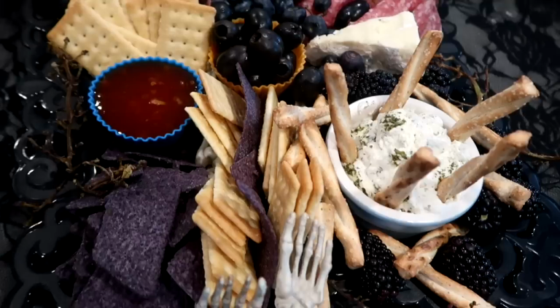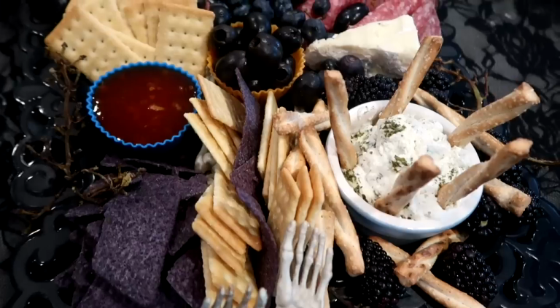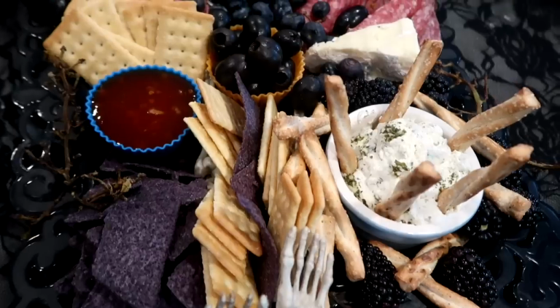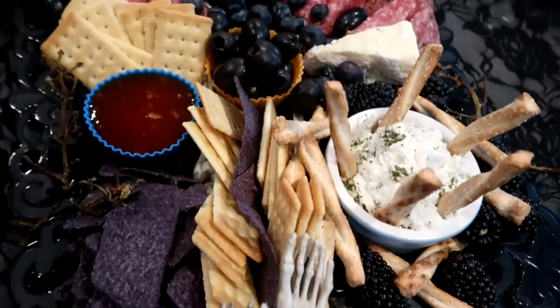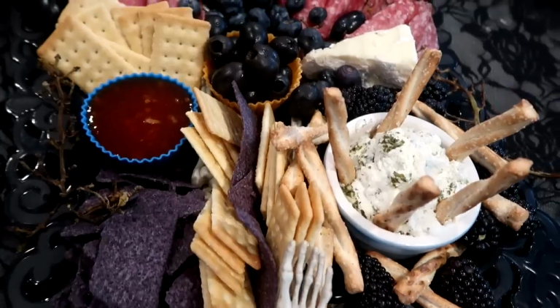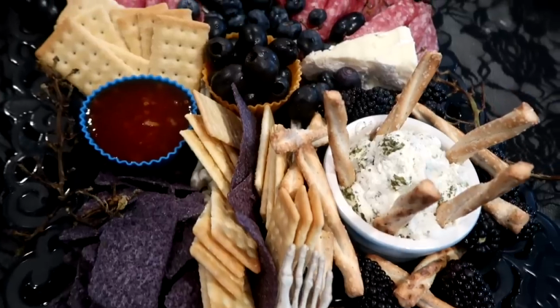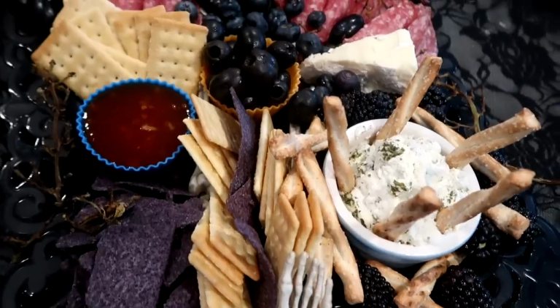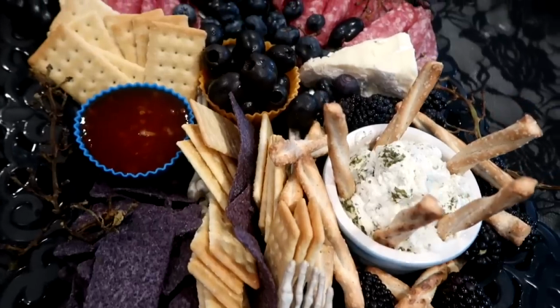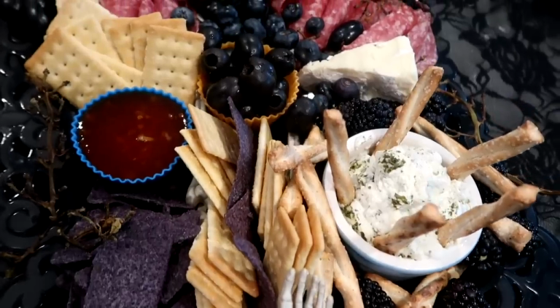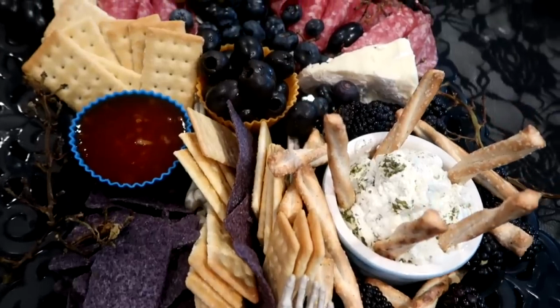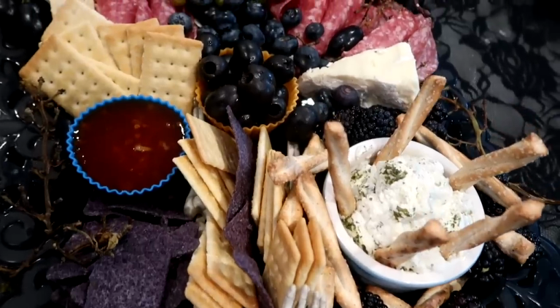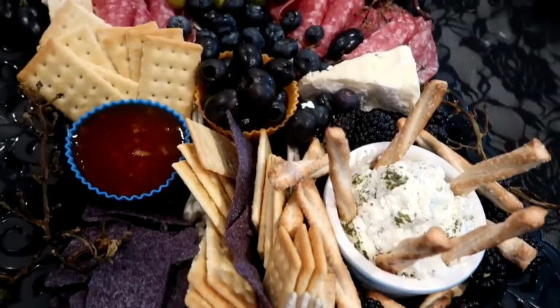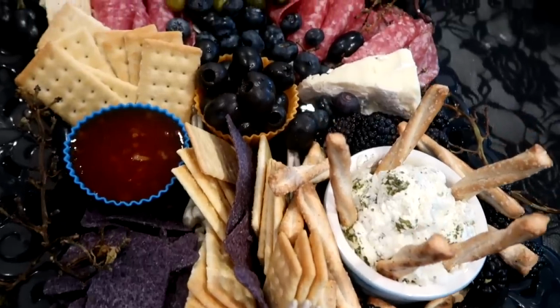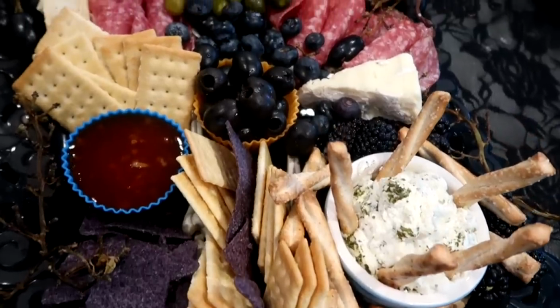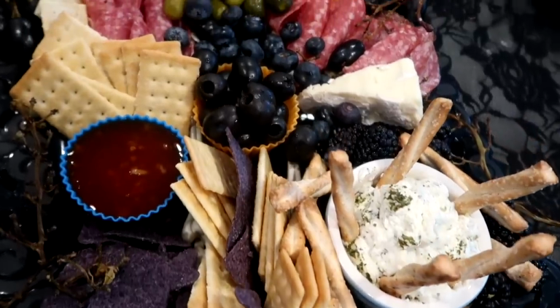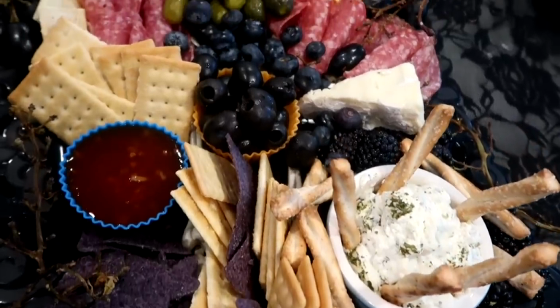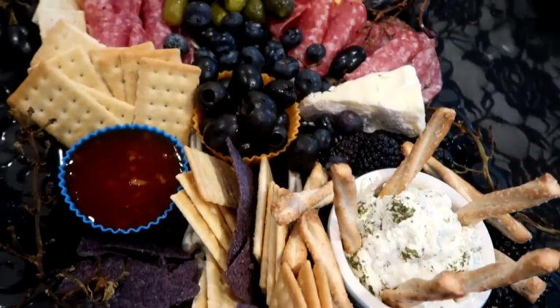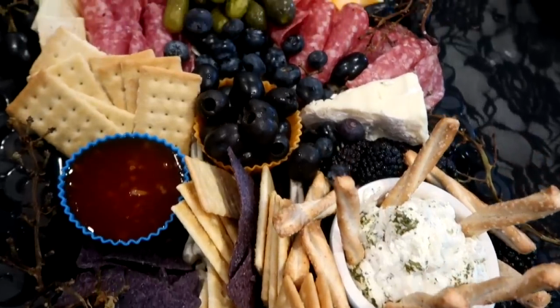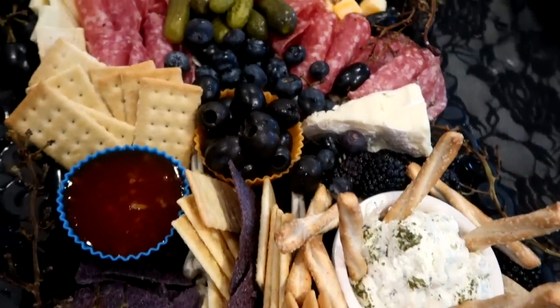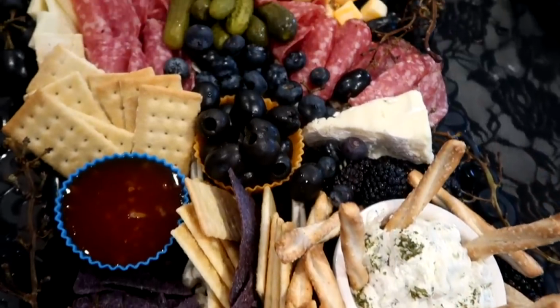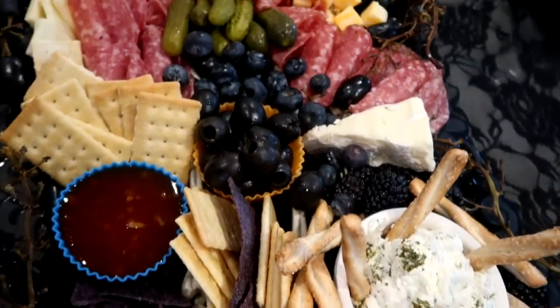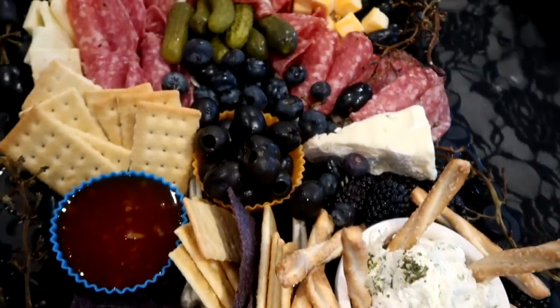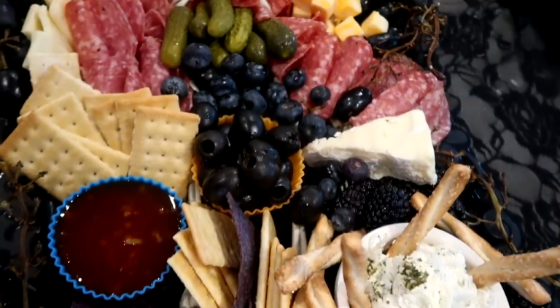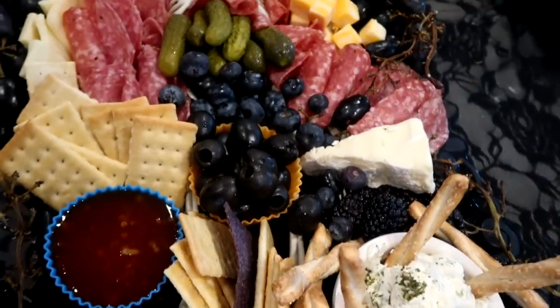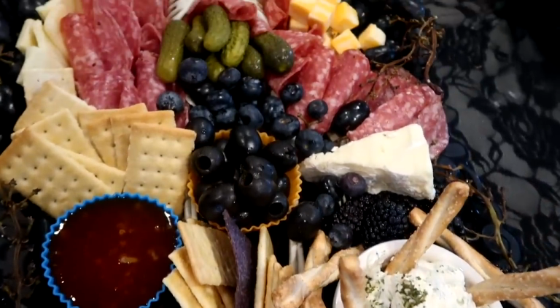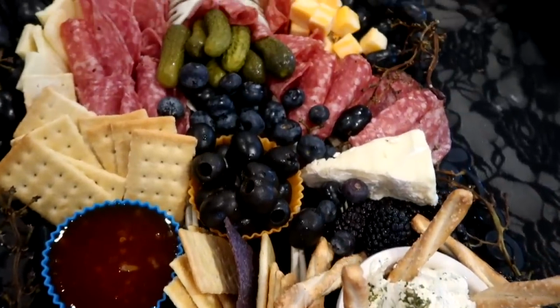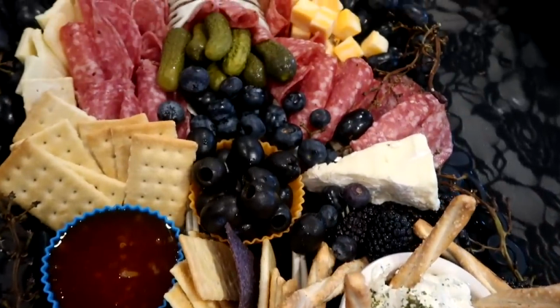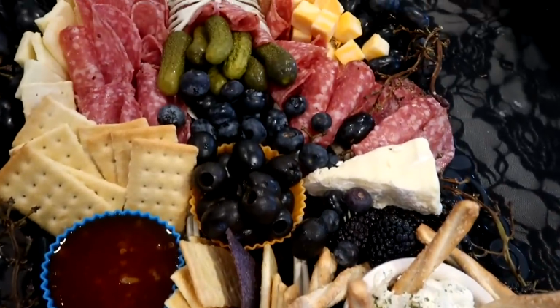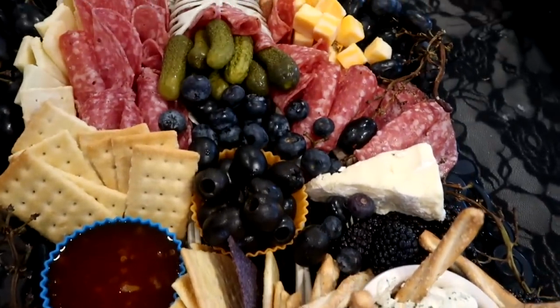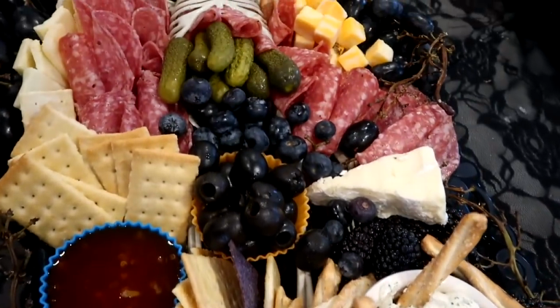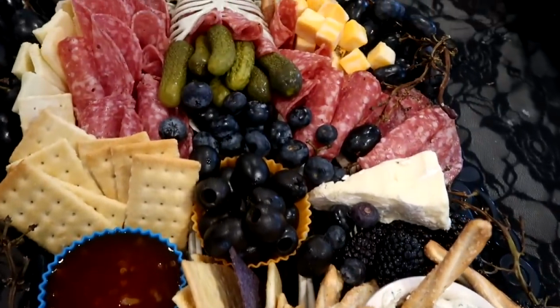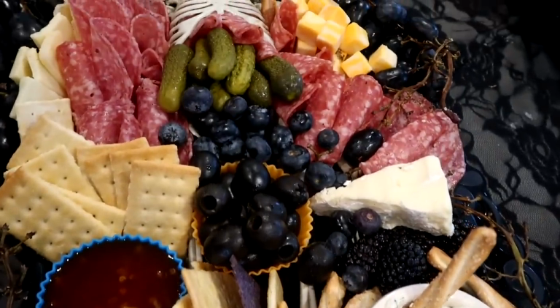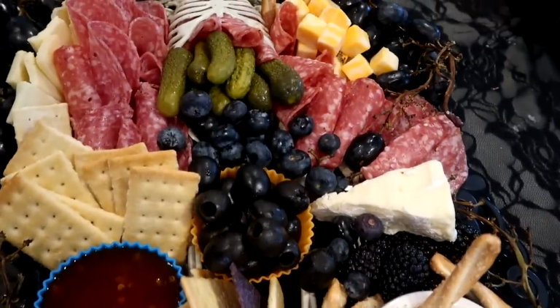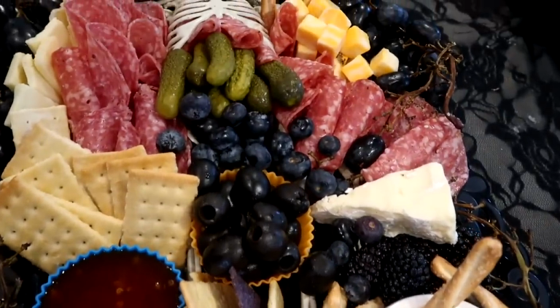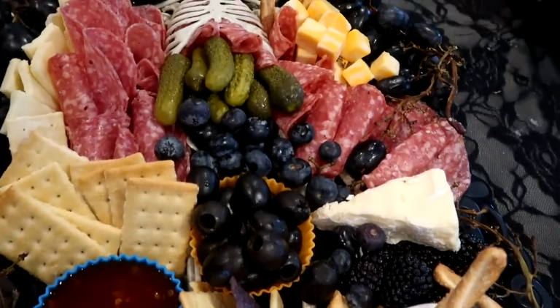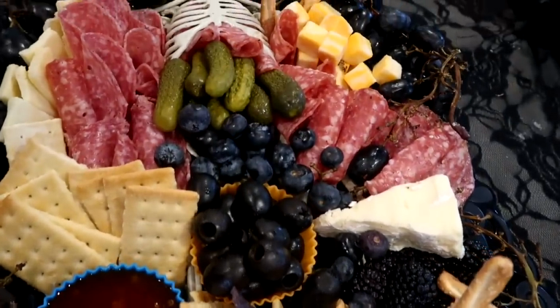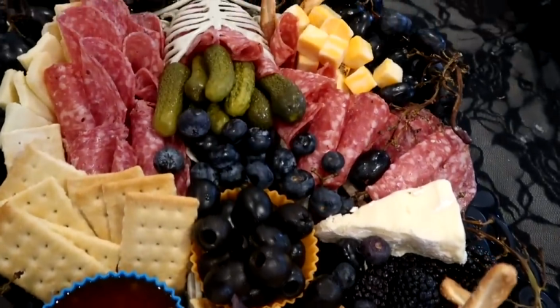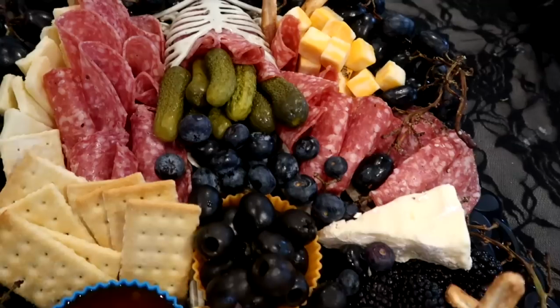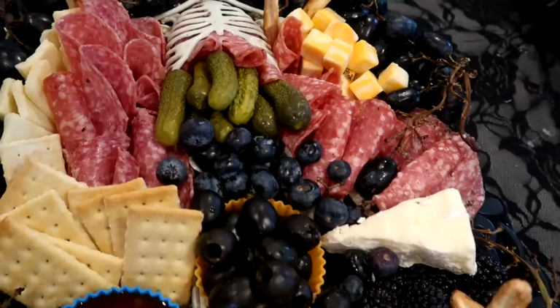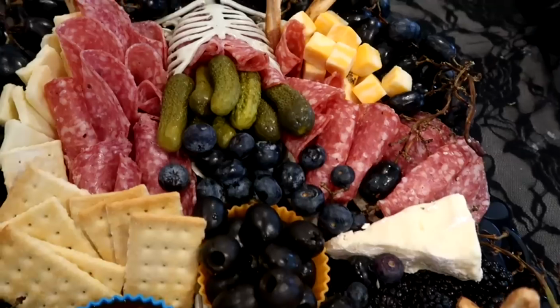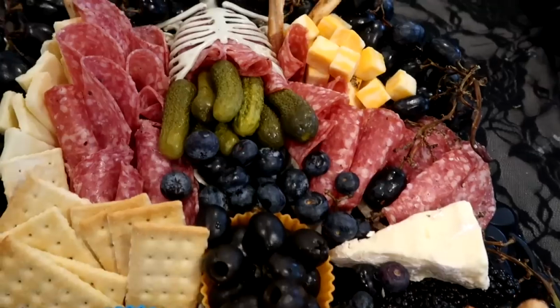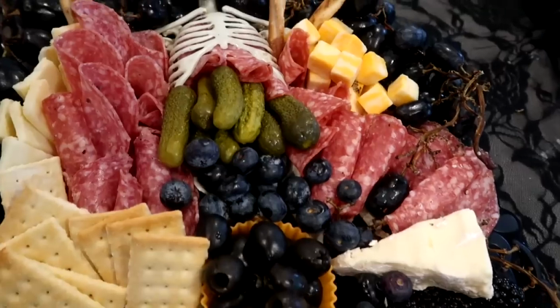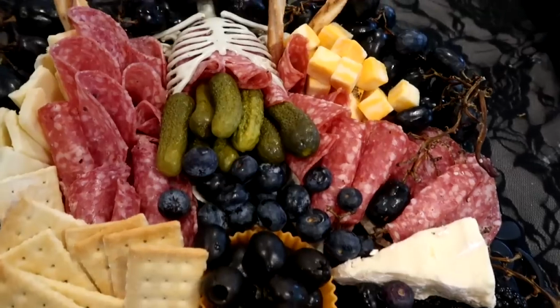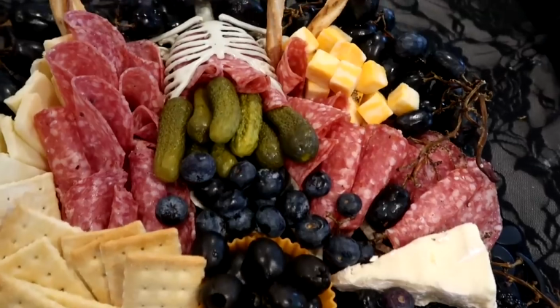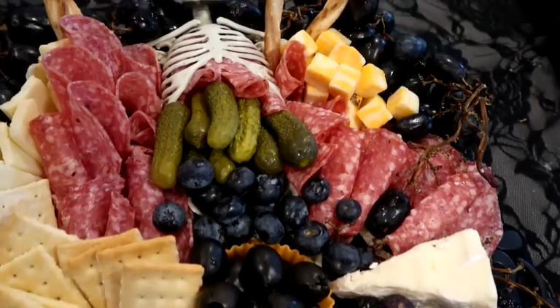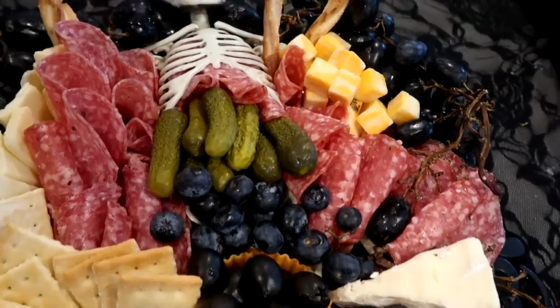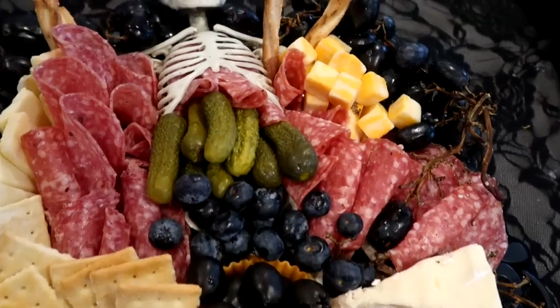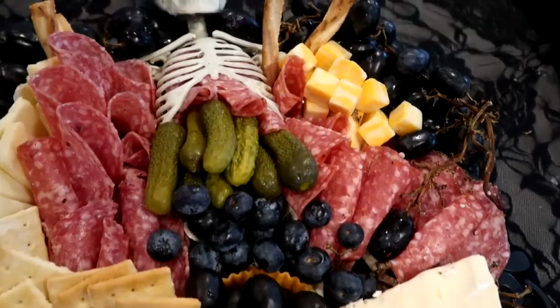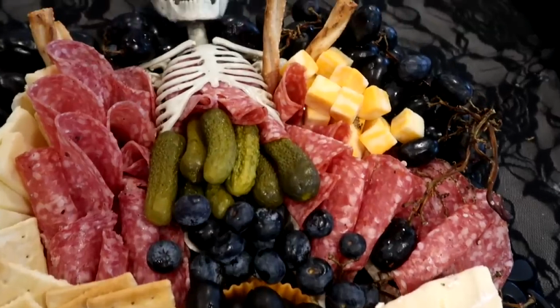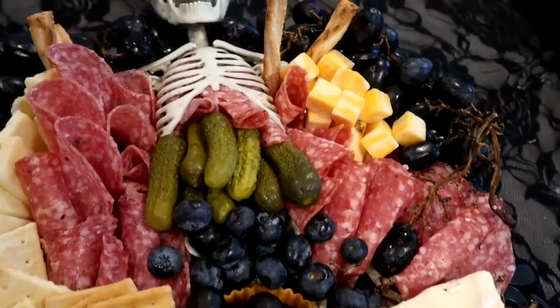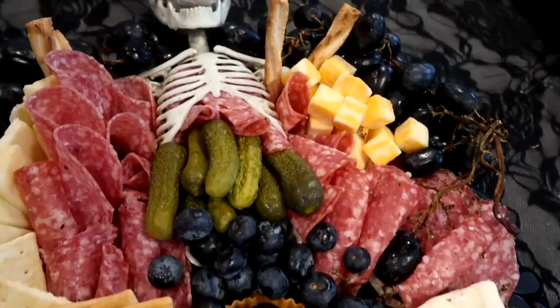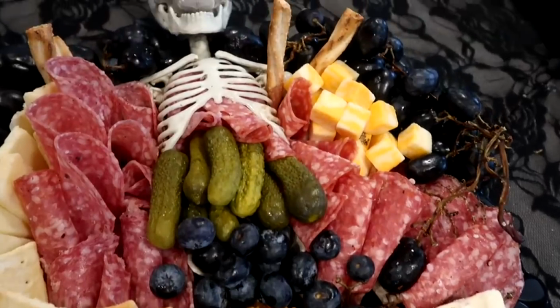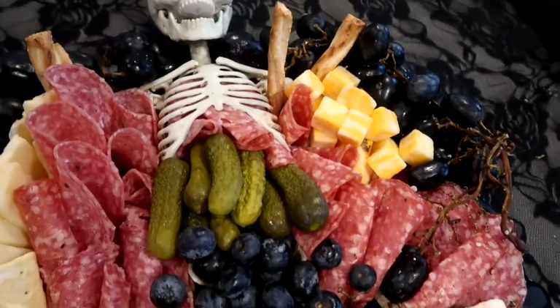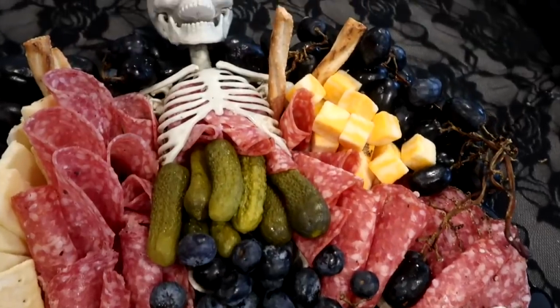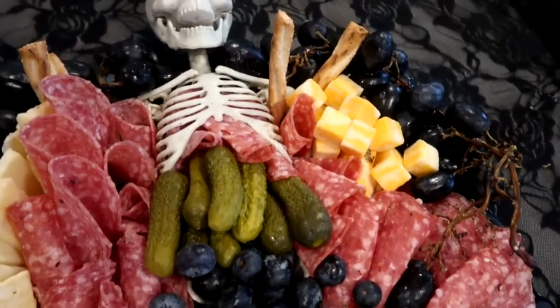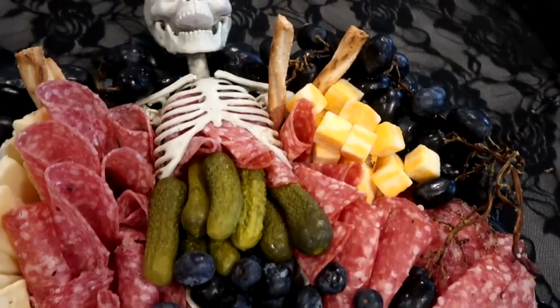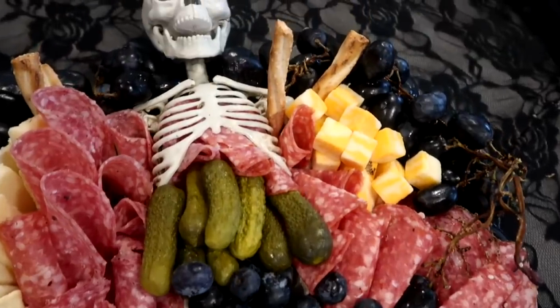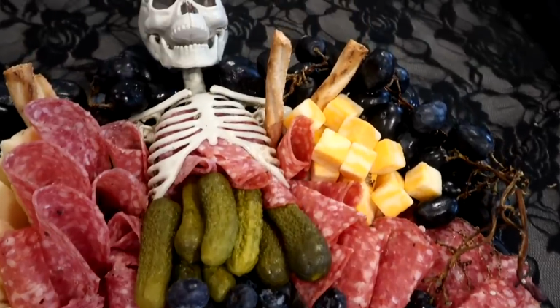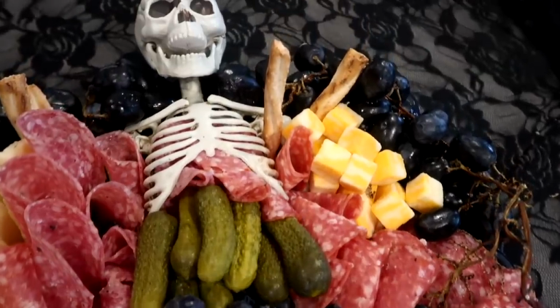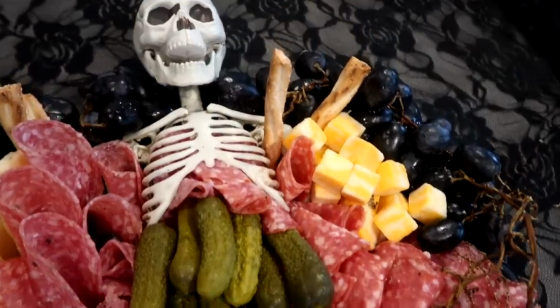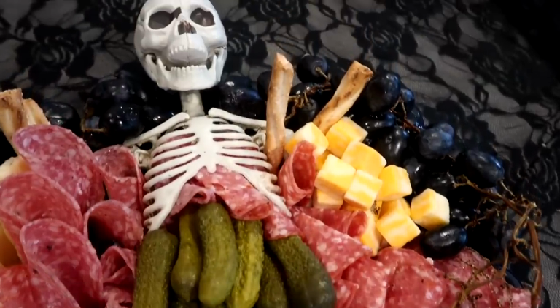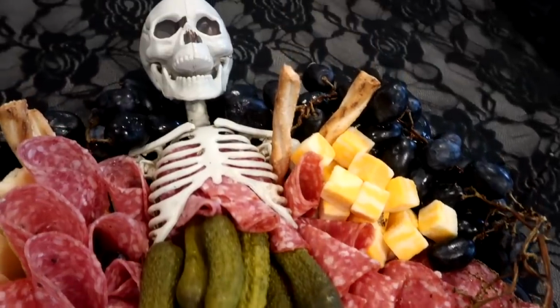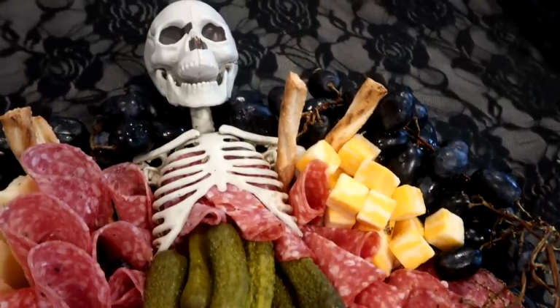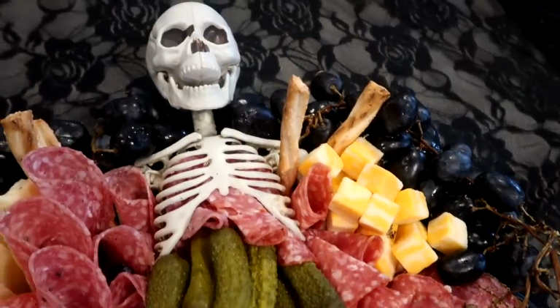Hello friends, welcome back to She's in Her Apron. Today I'm going to be sharing with you a fun, spooky Halloween charcuterie board.